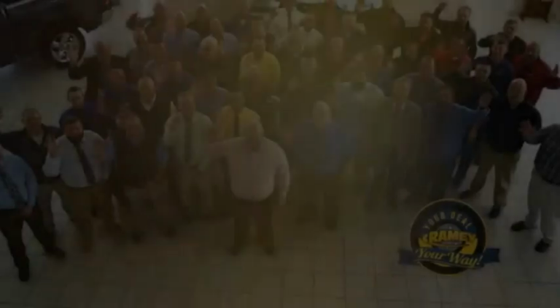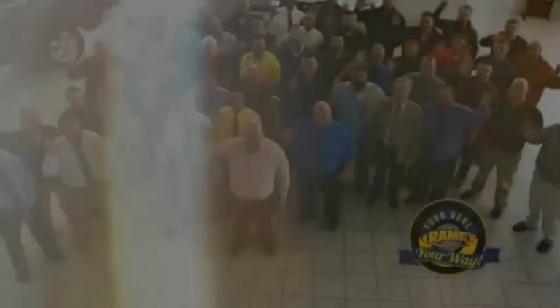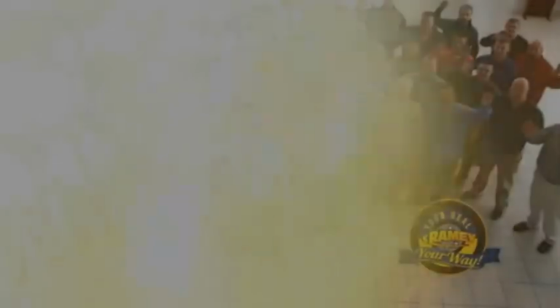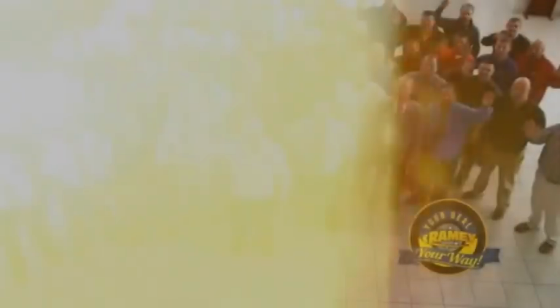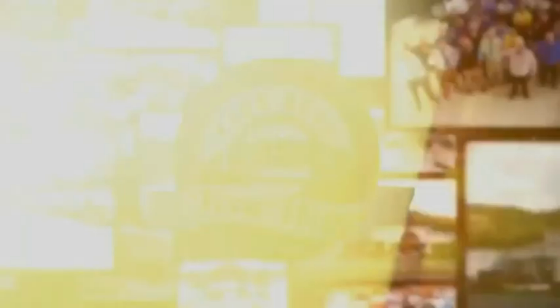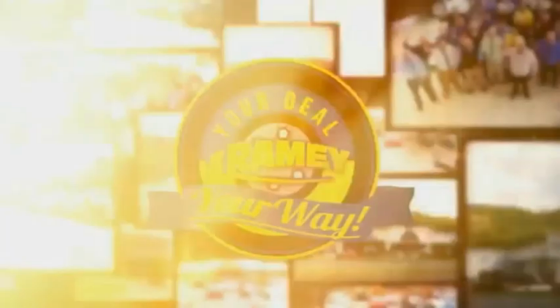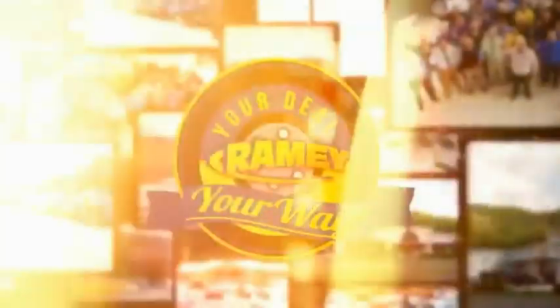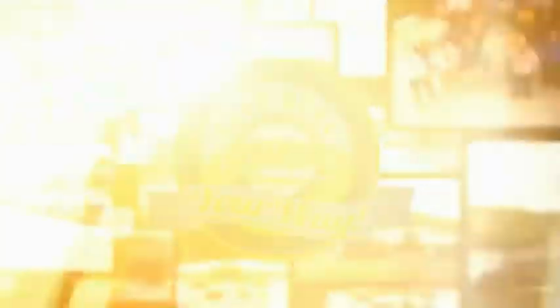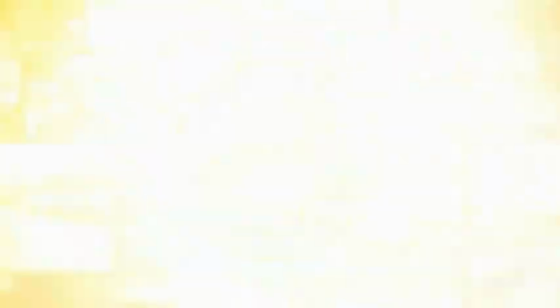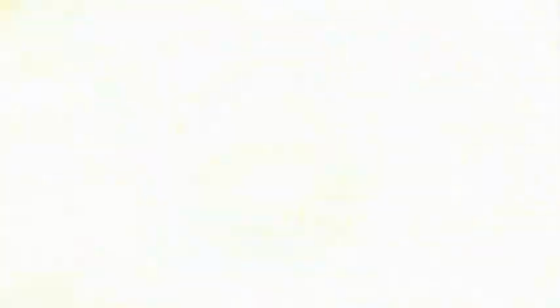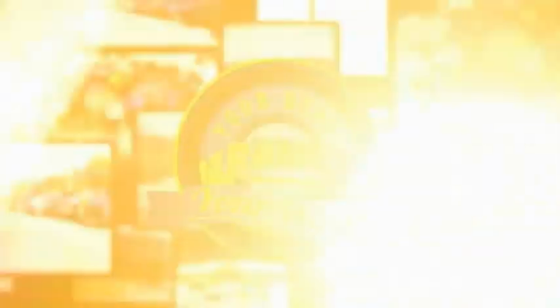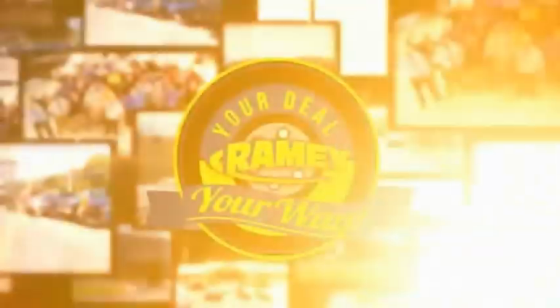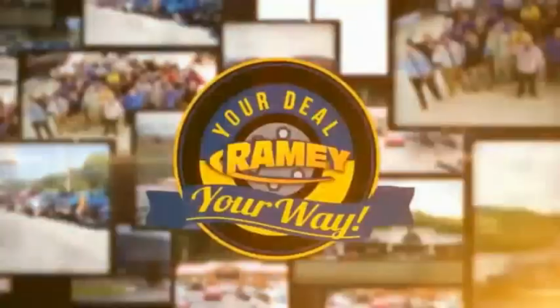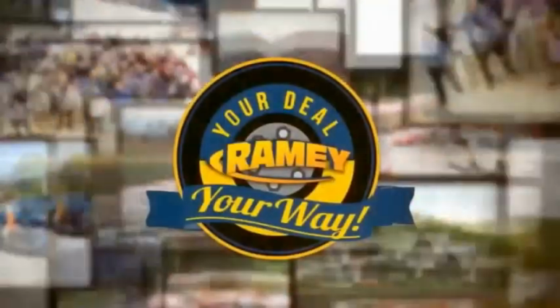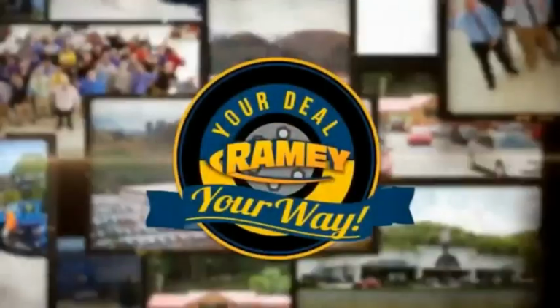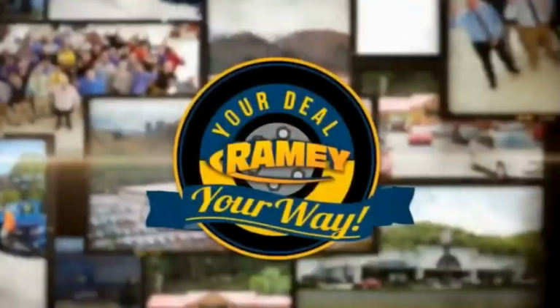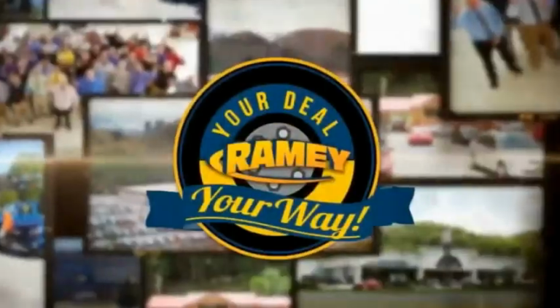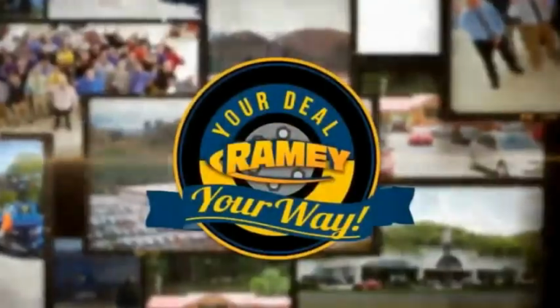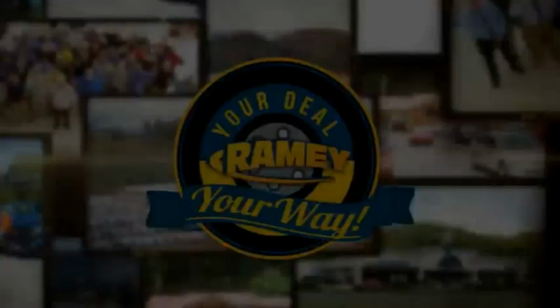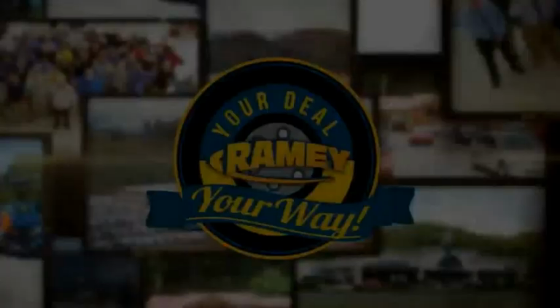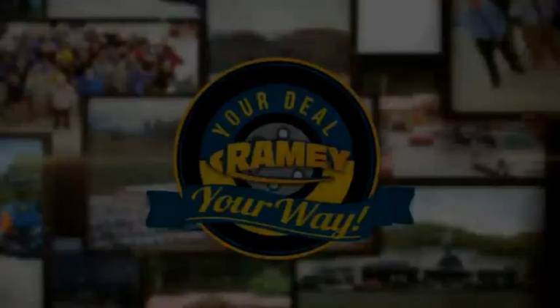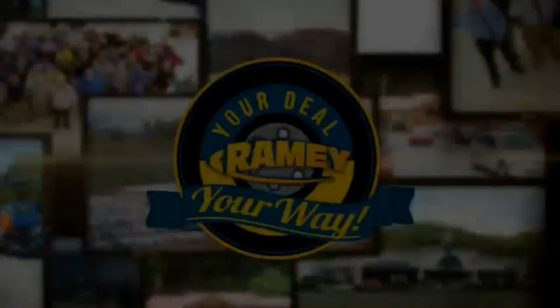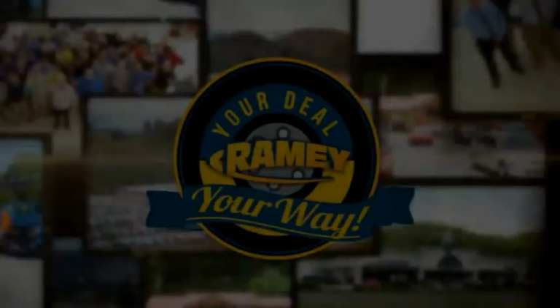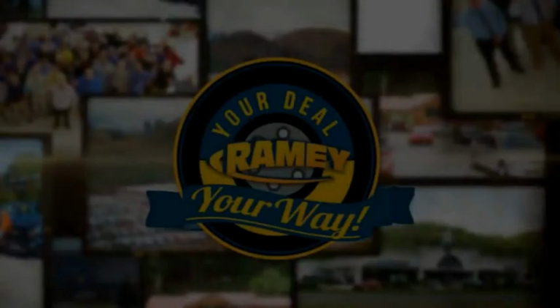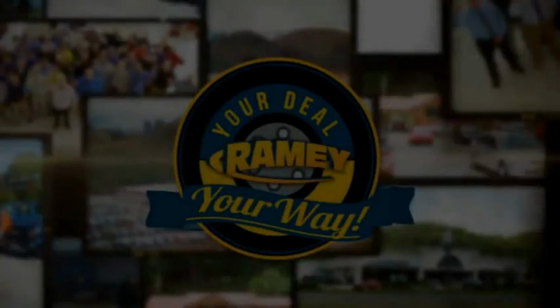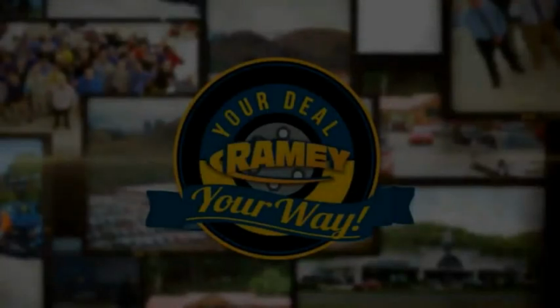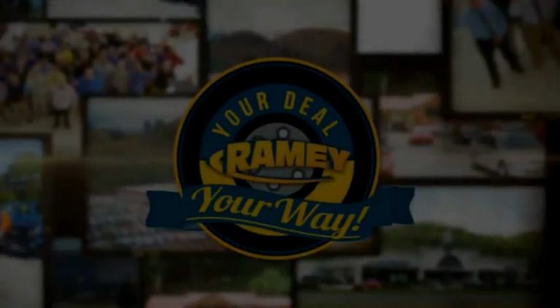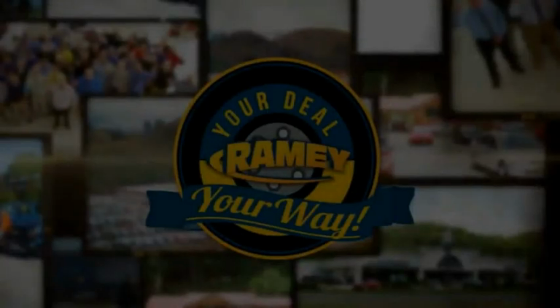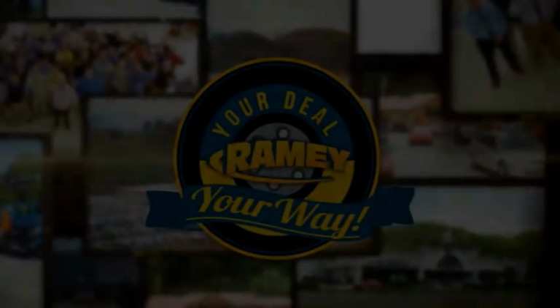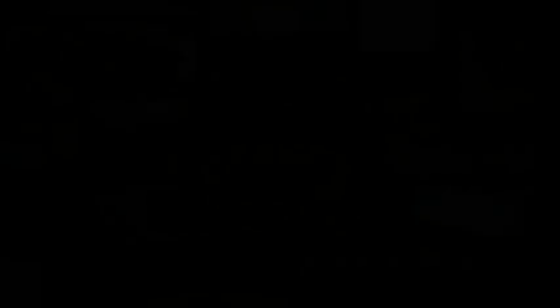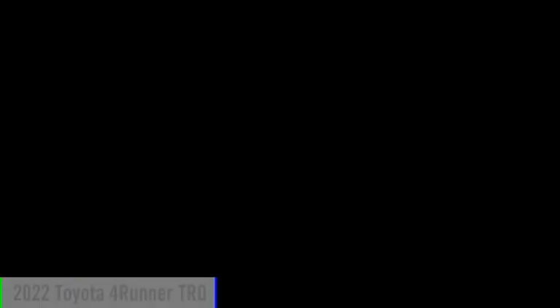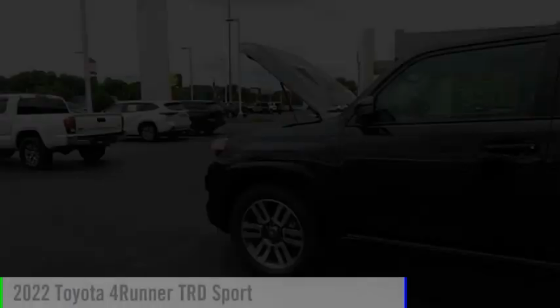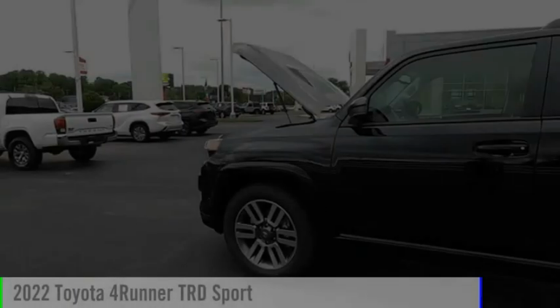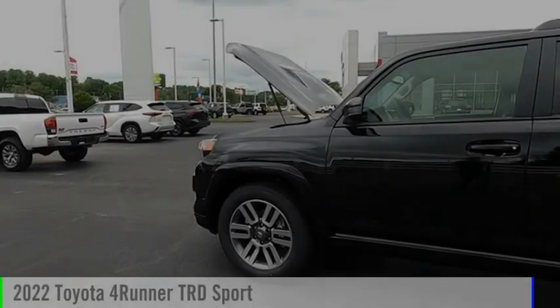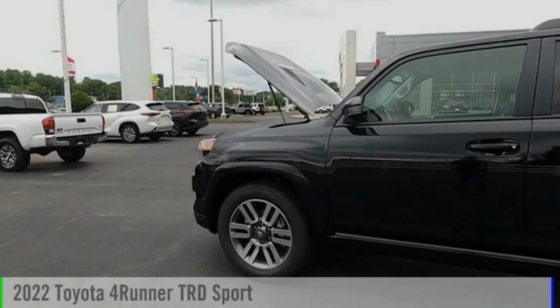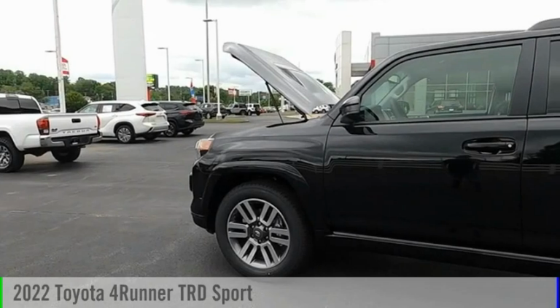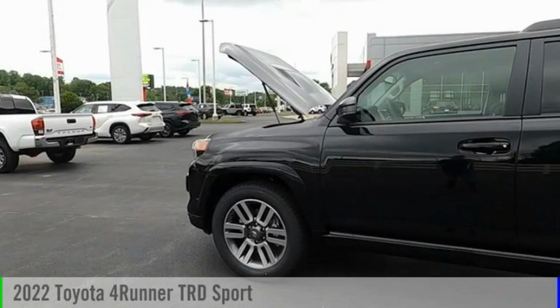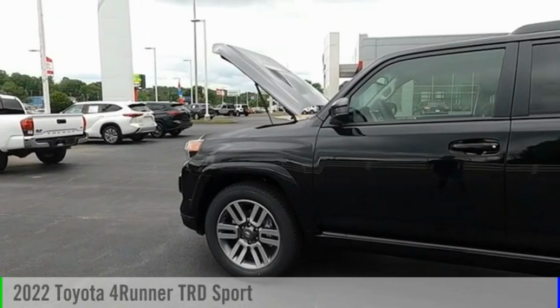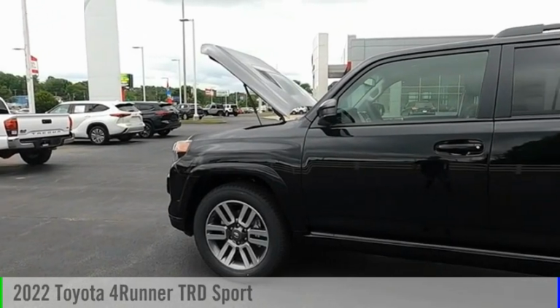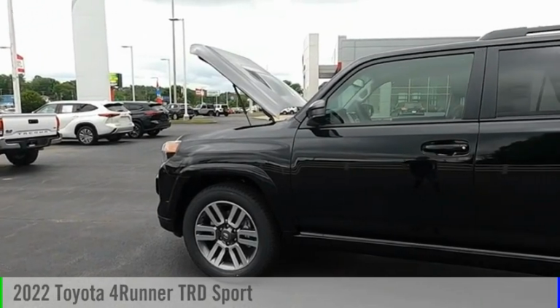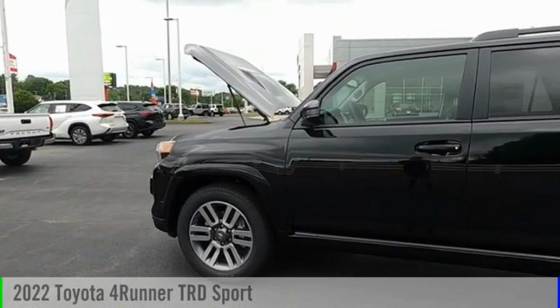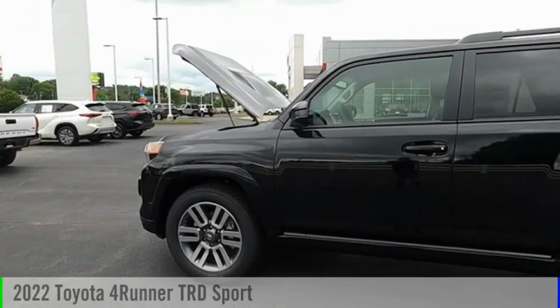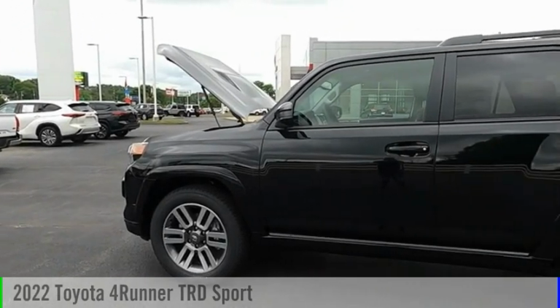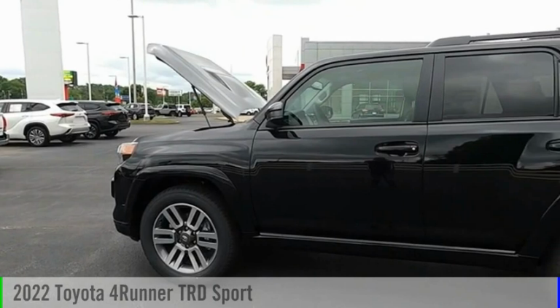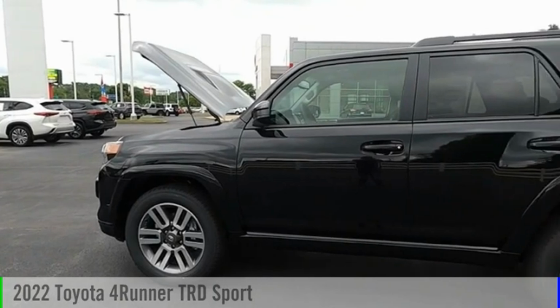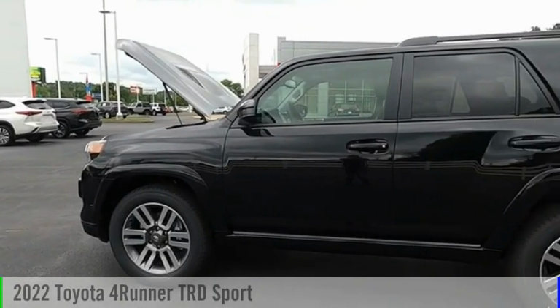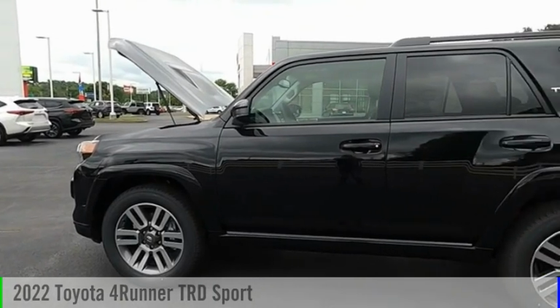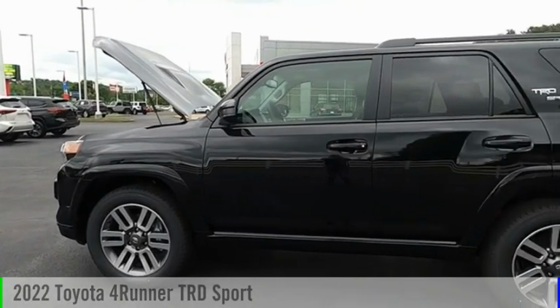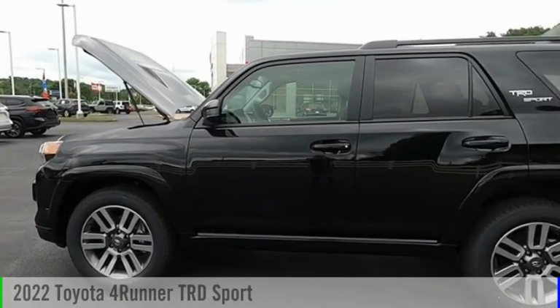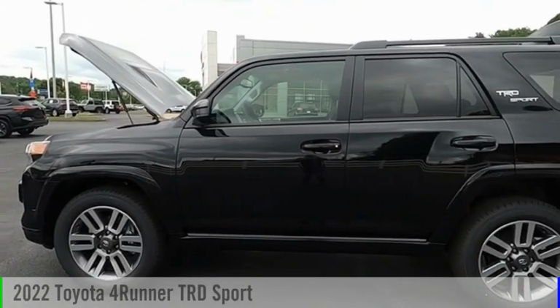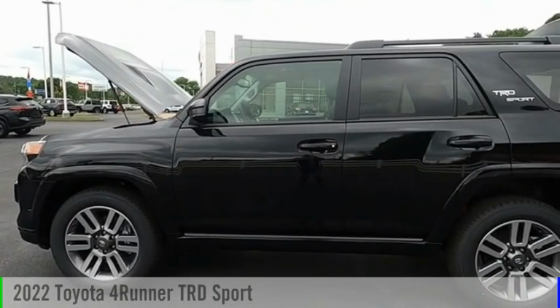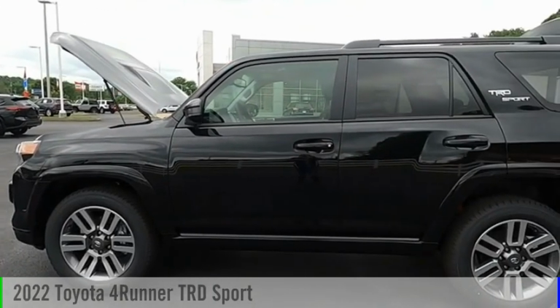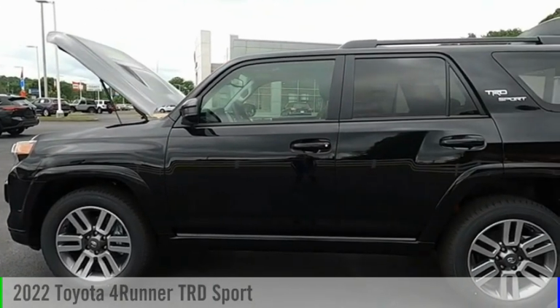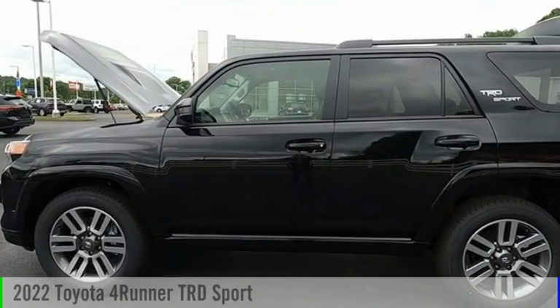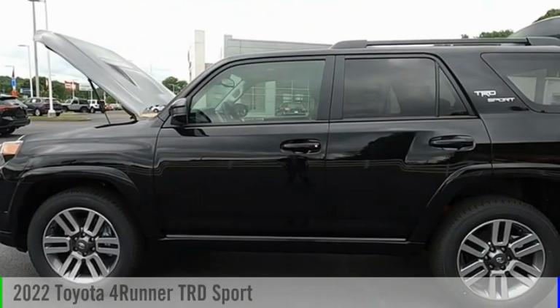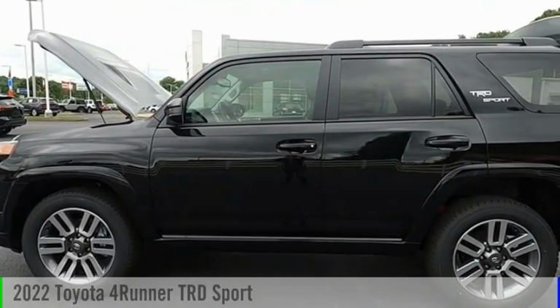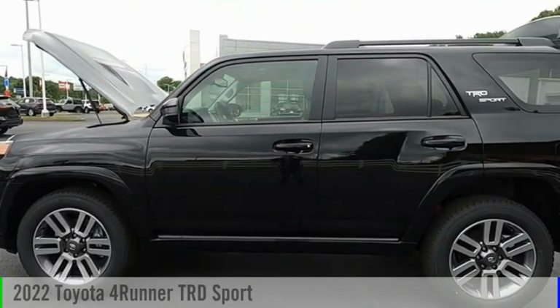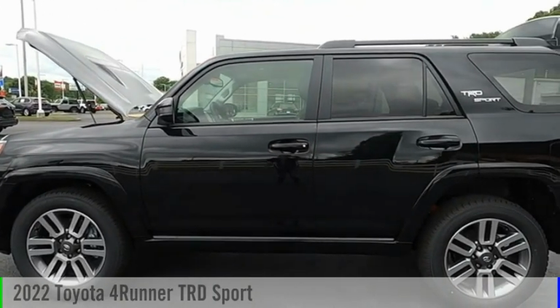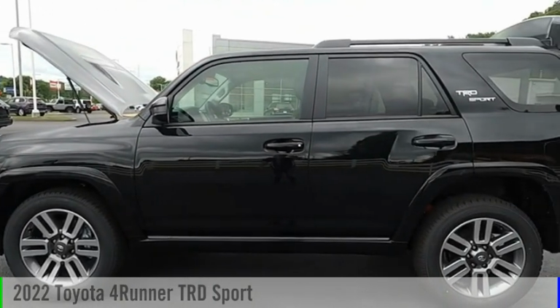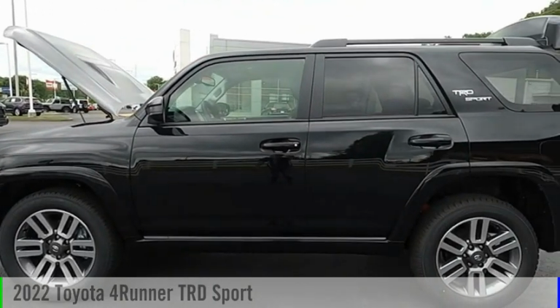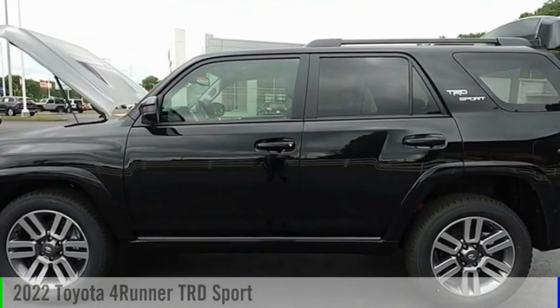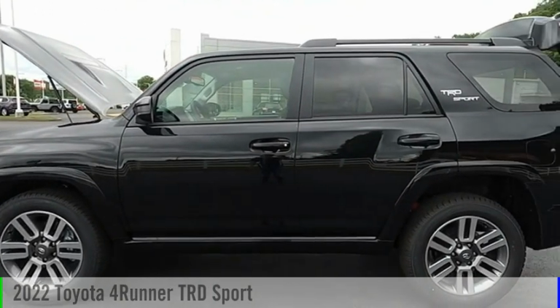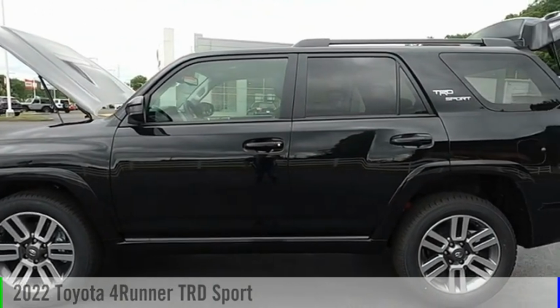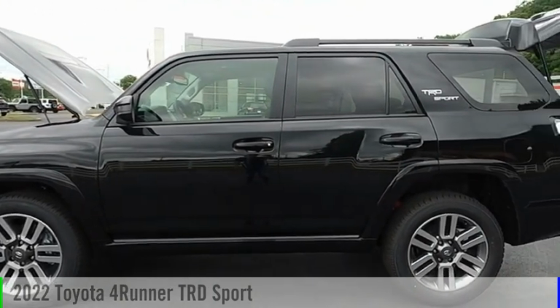Rainy, it's your deal, your way. Take a ride in the 2022 4Runner.